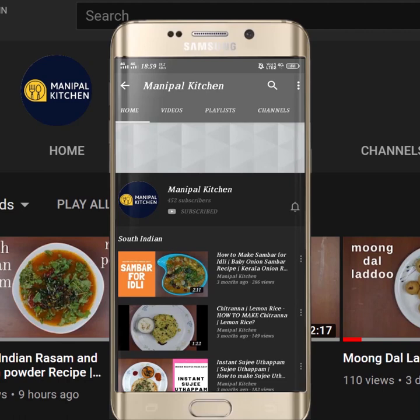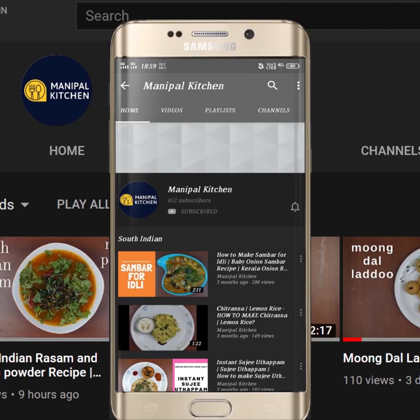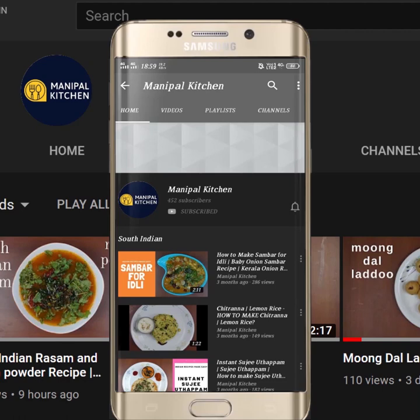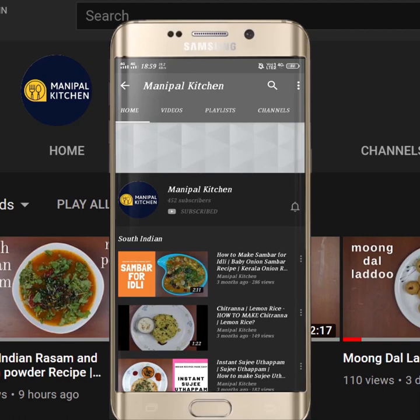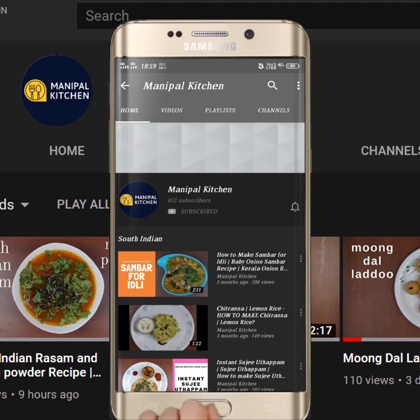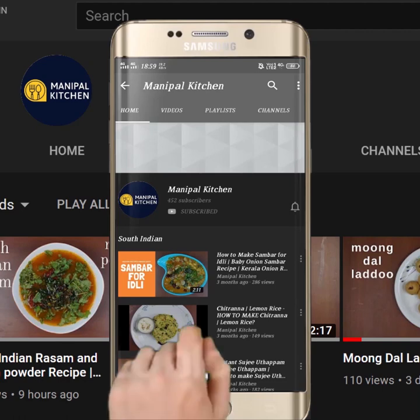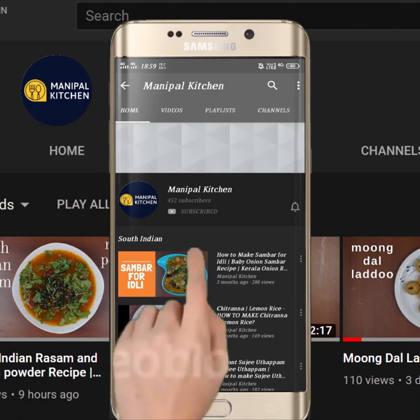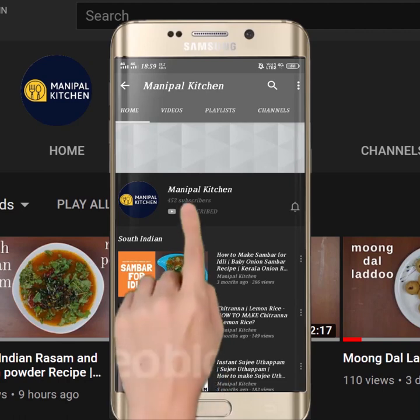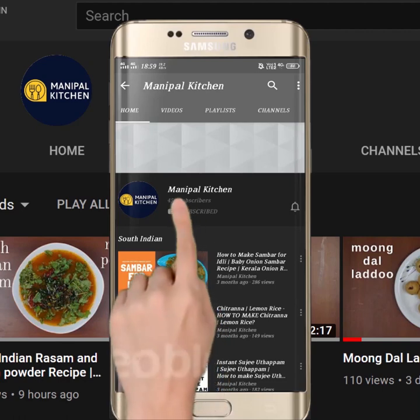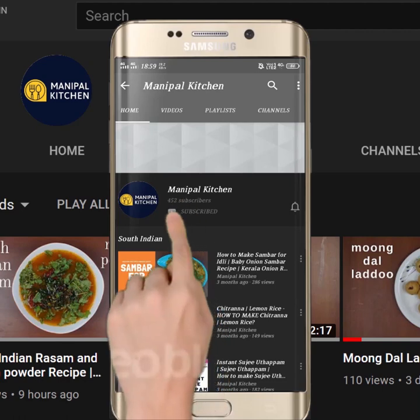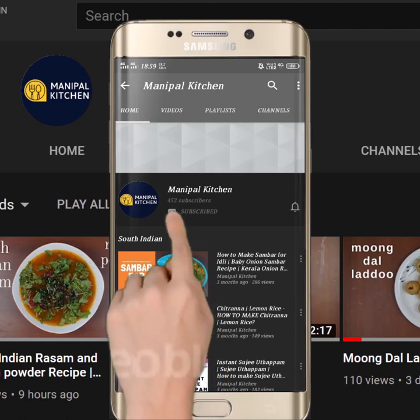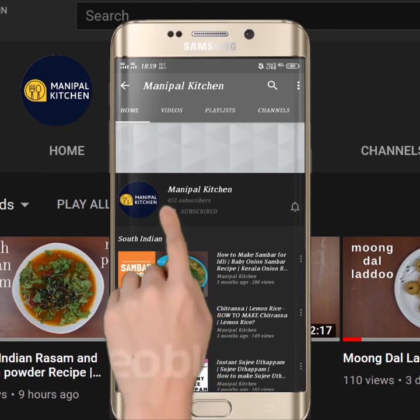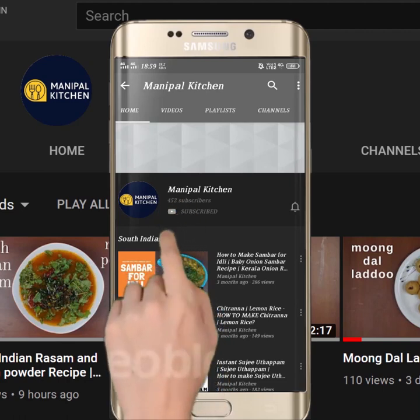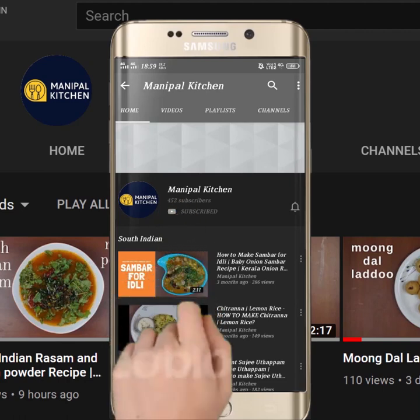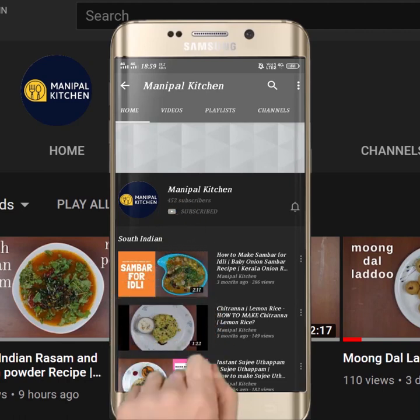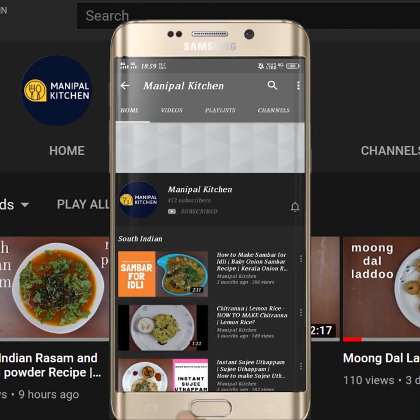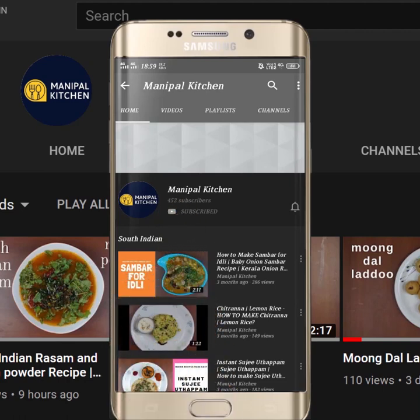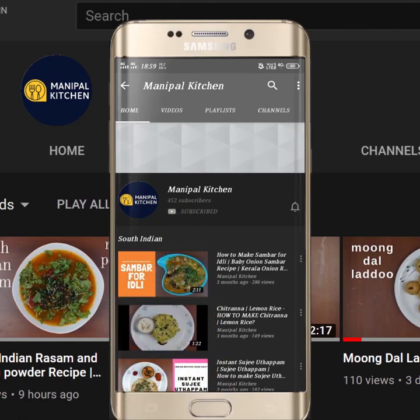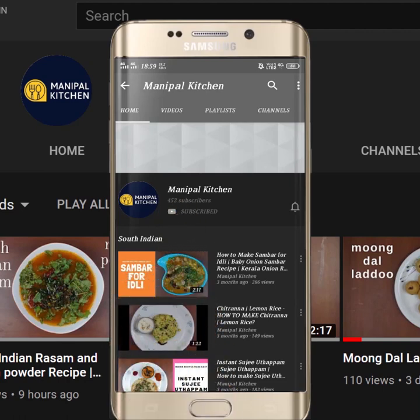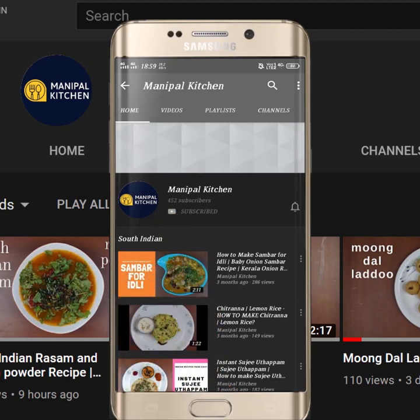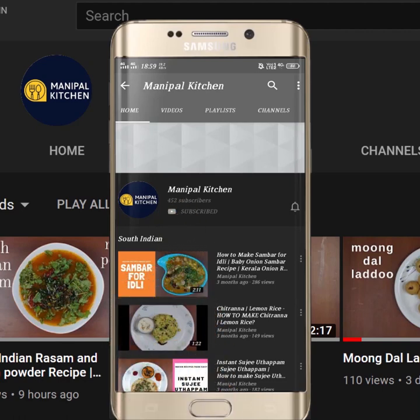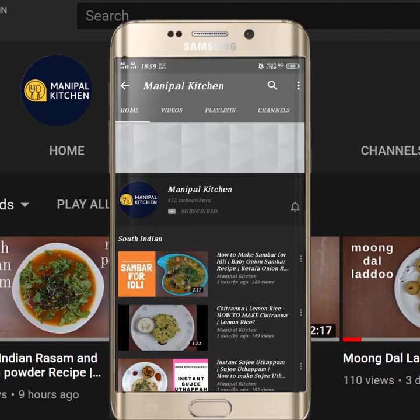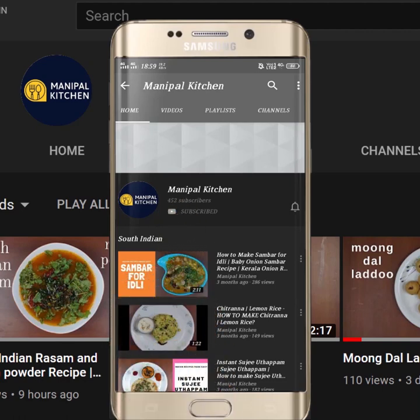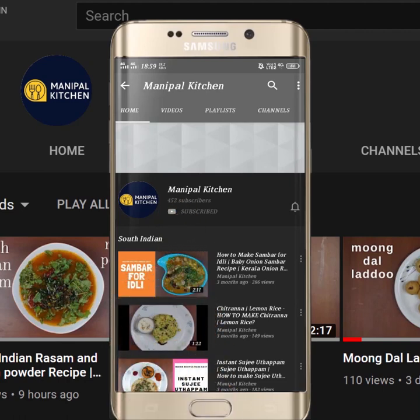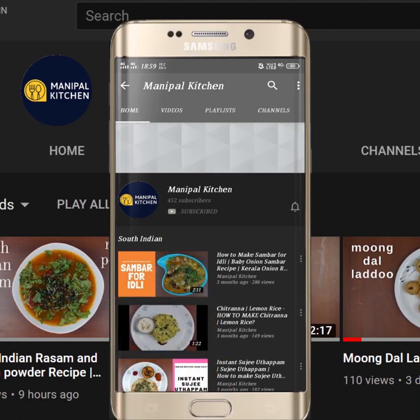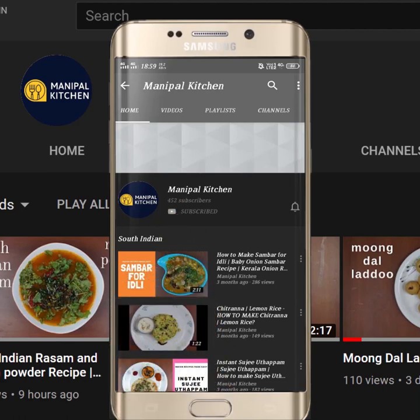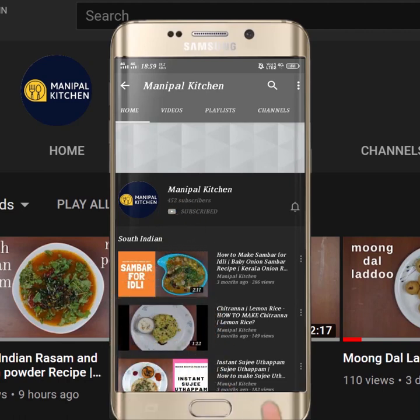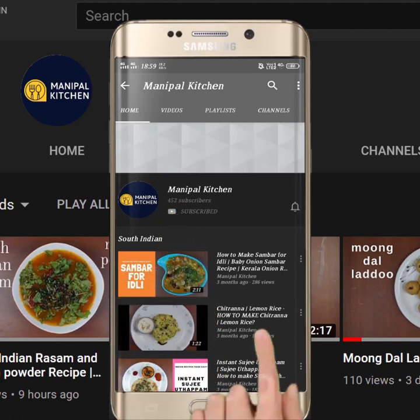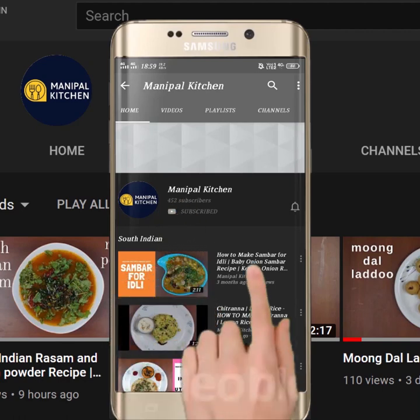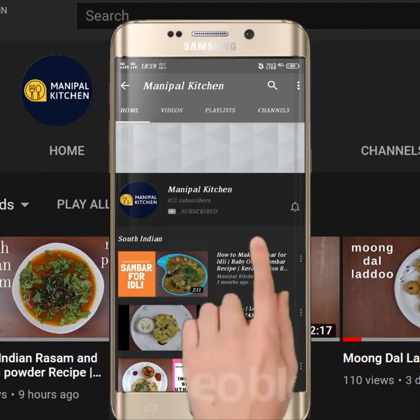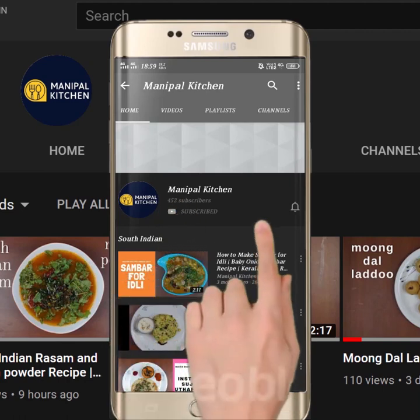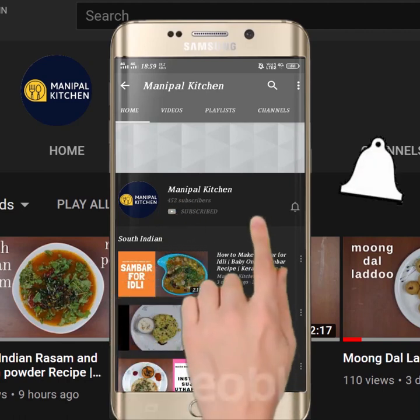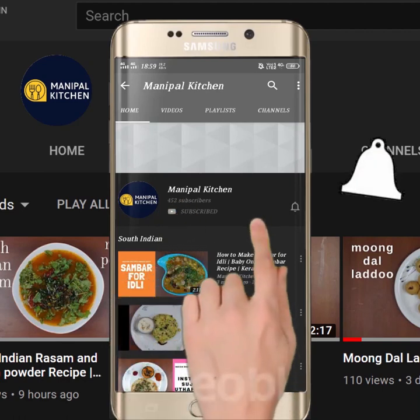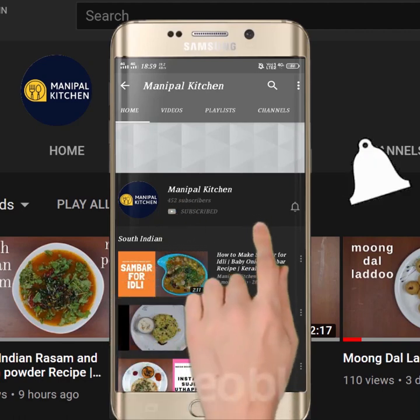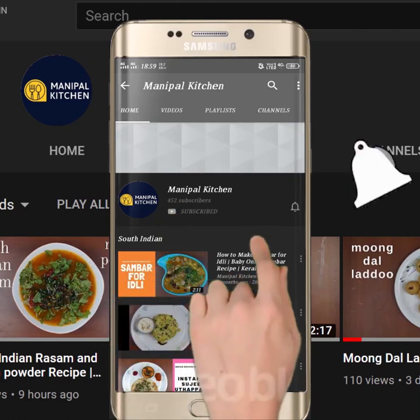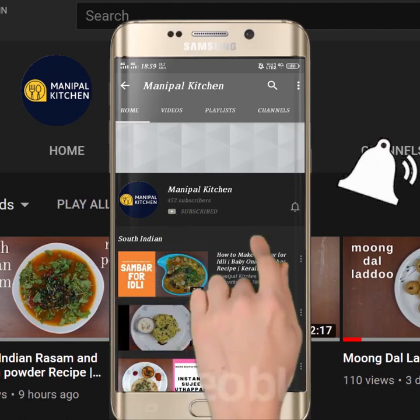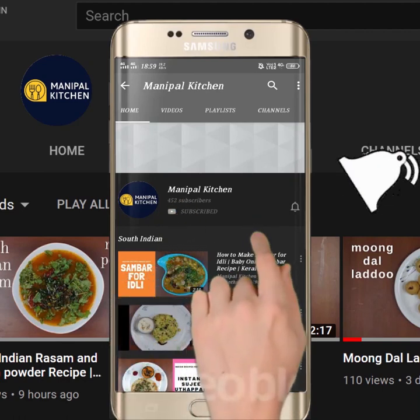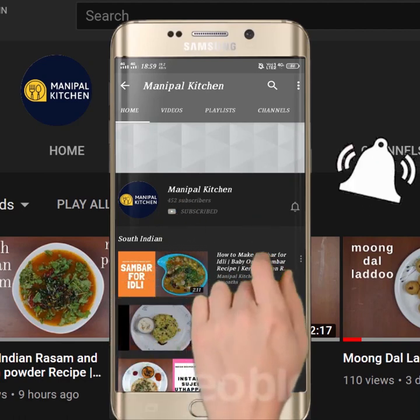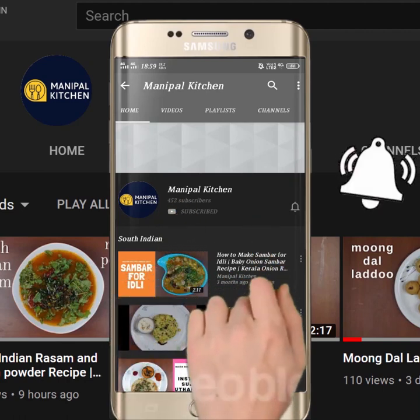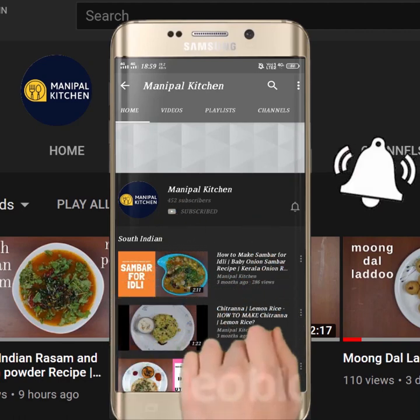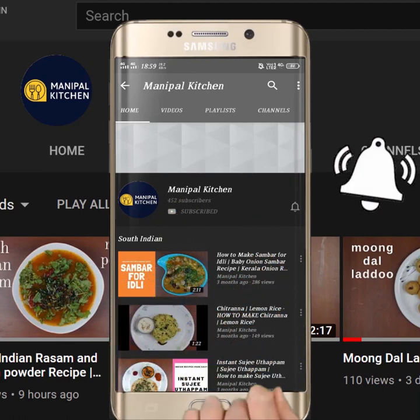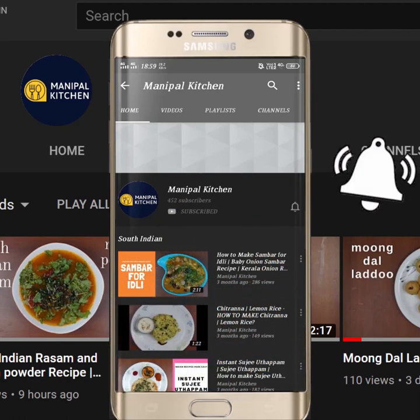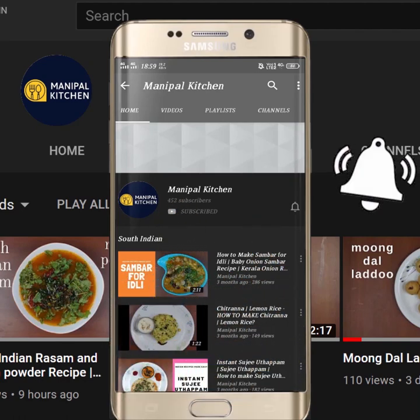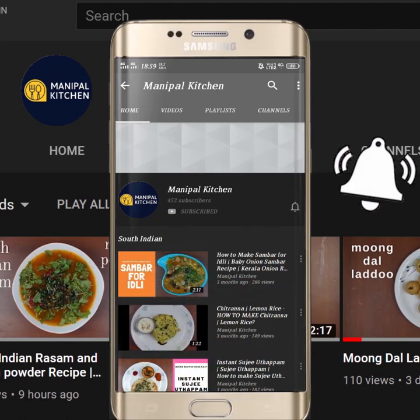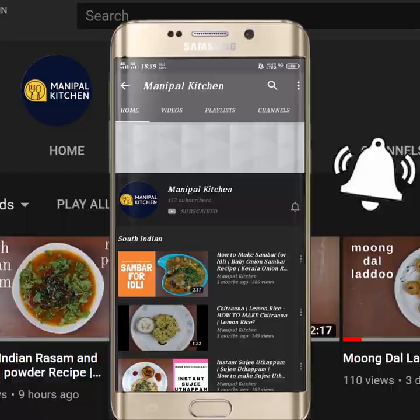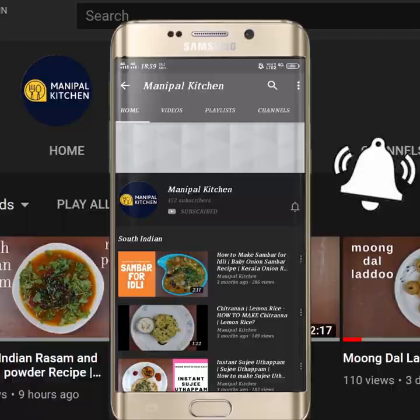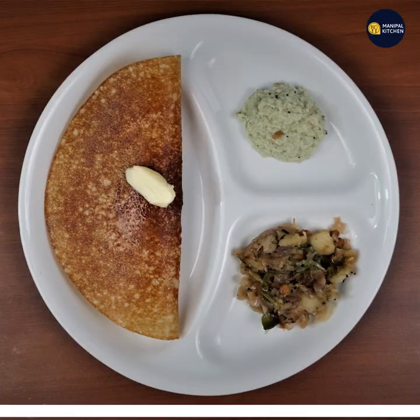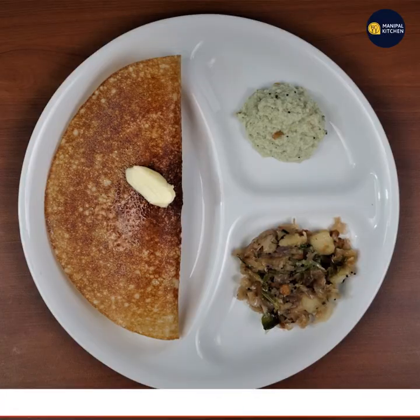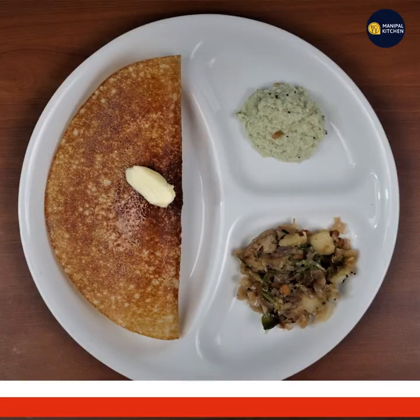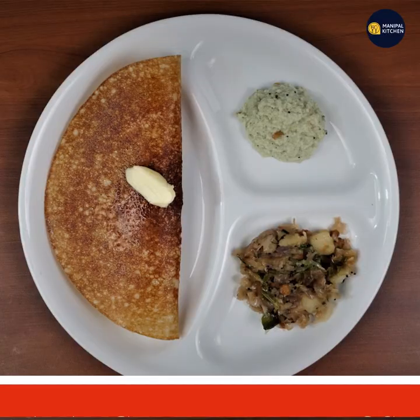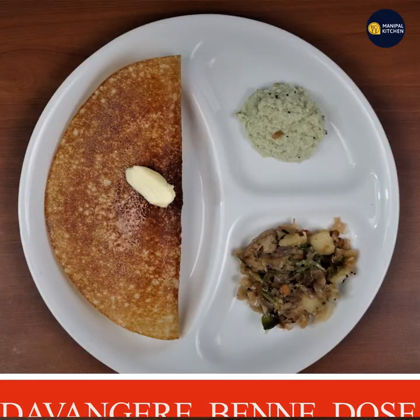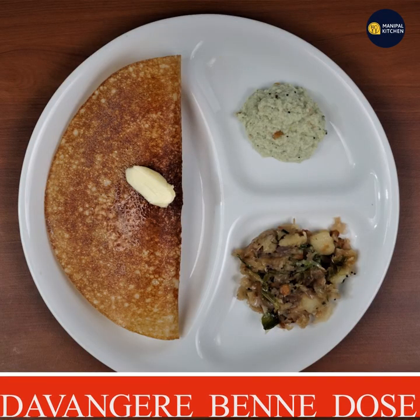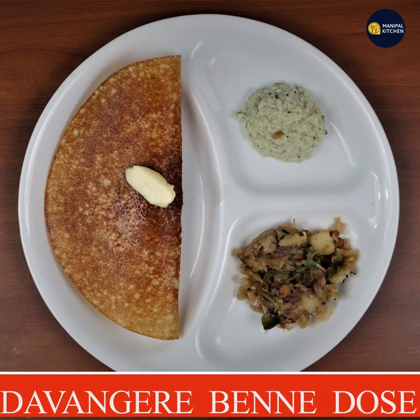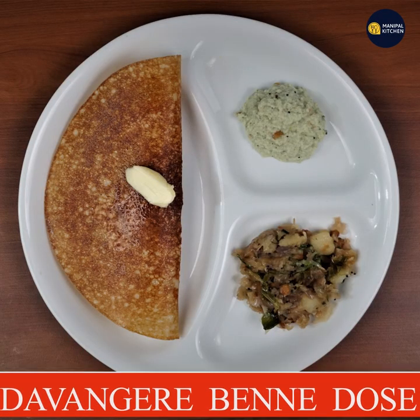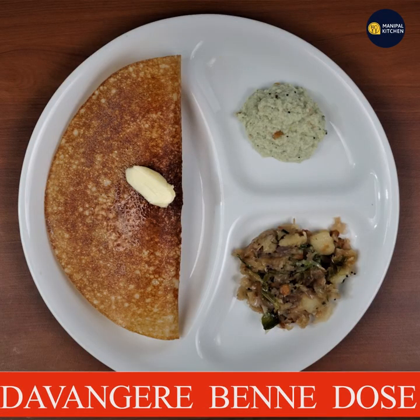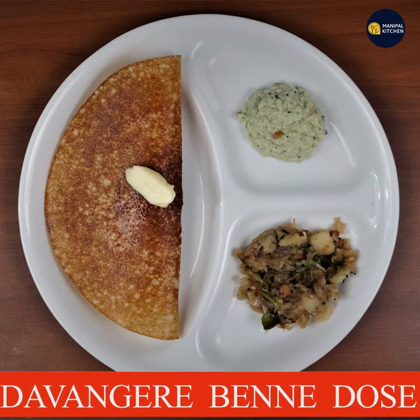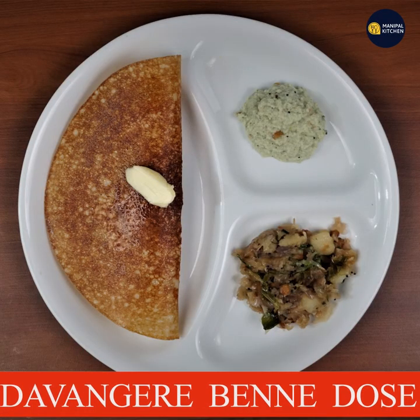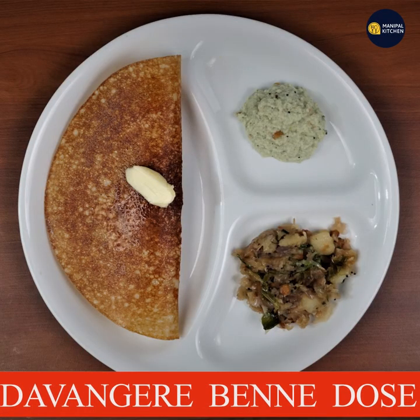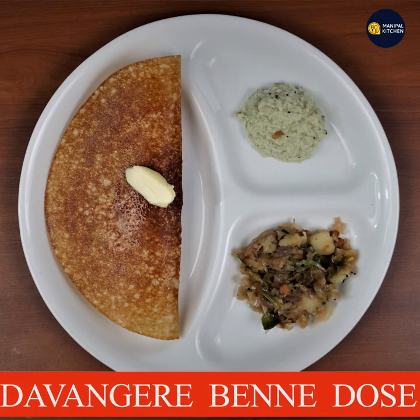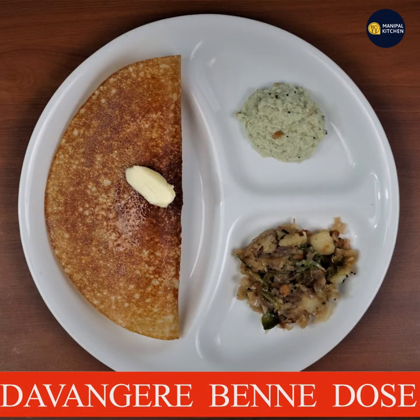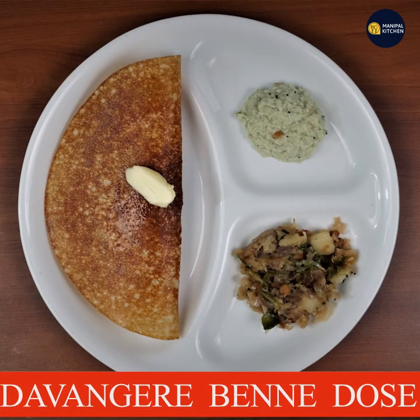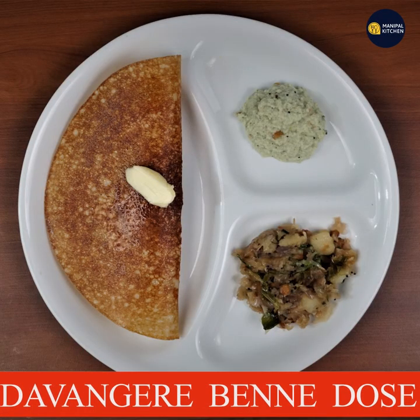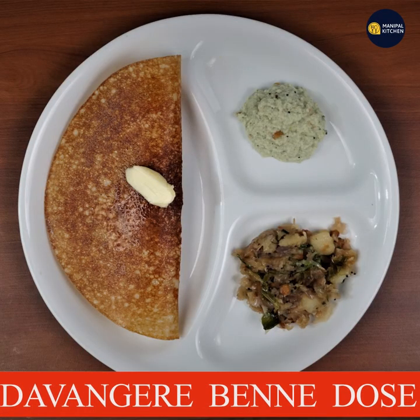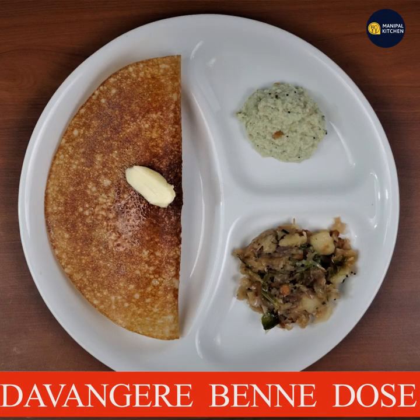Subscribe now and press the Bell icon. Never miss an update. Hello everyone.